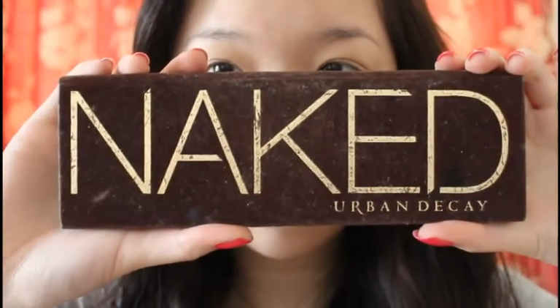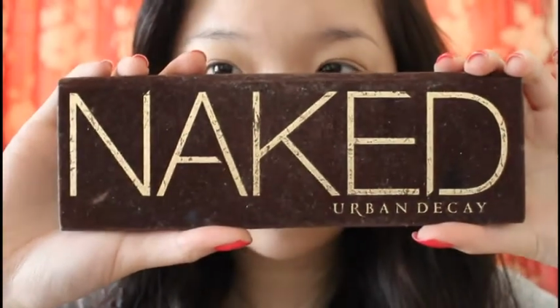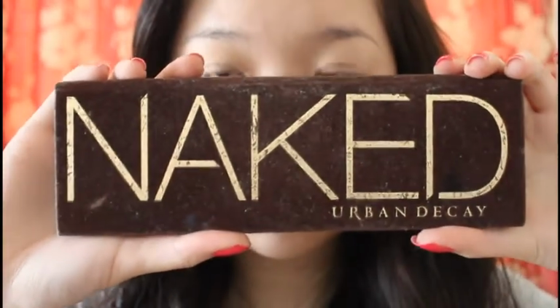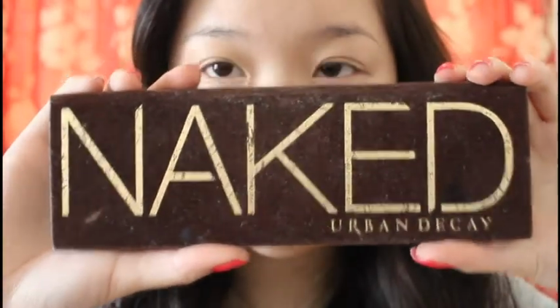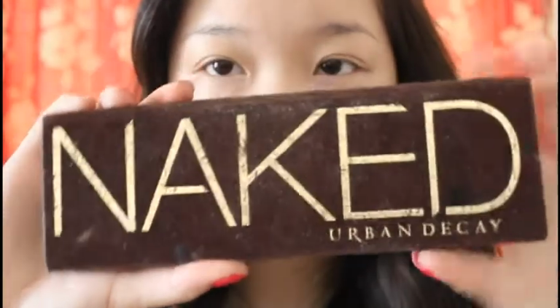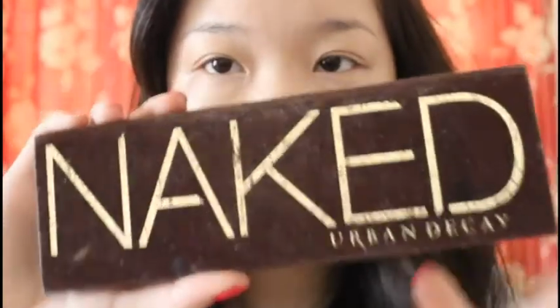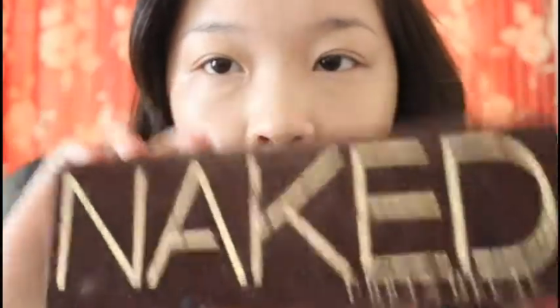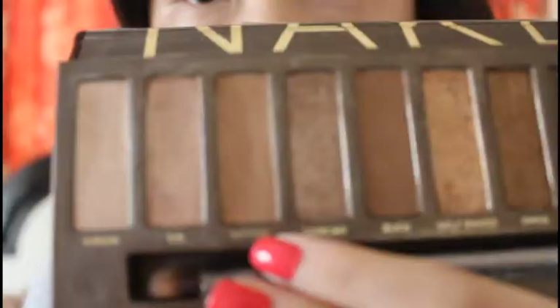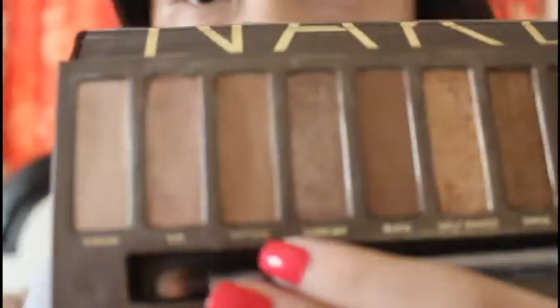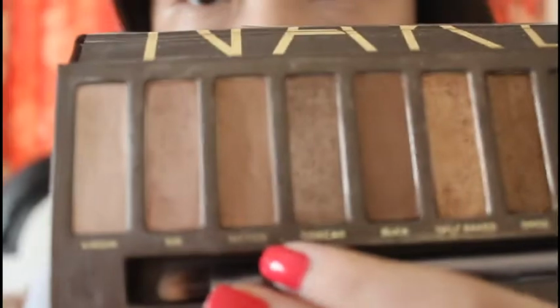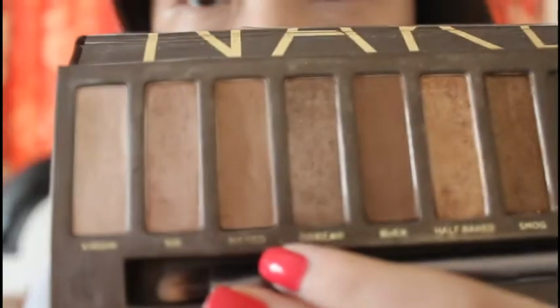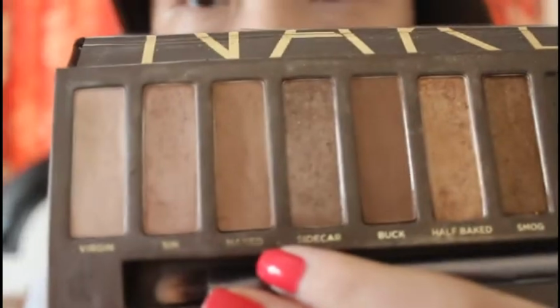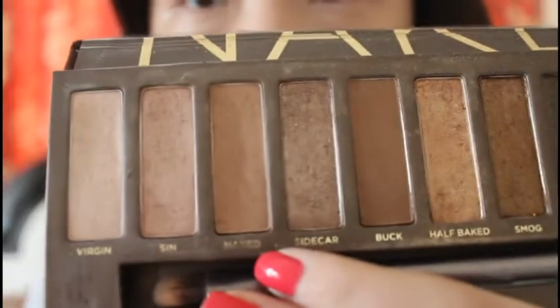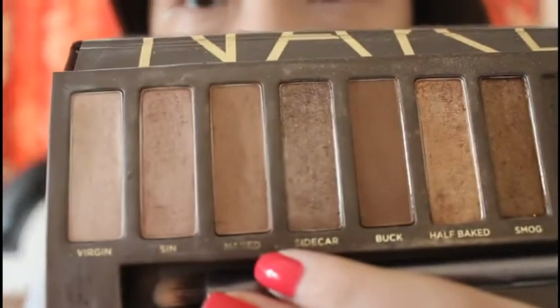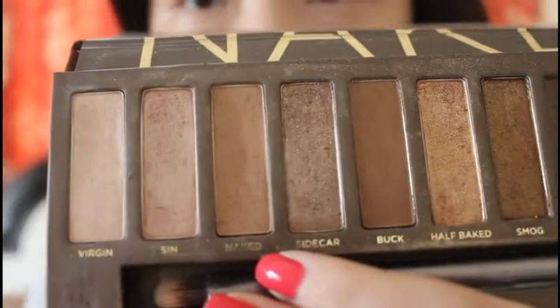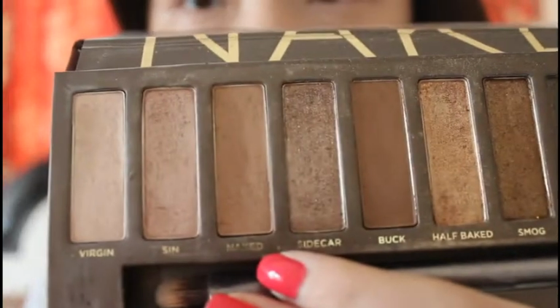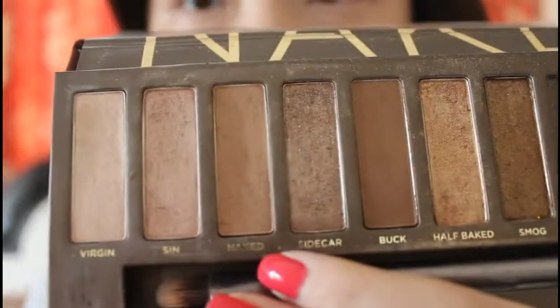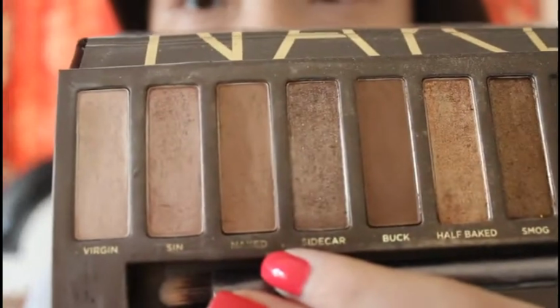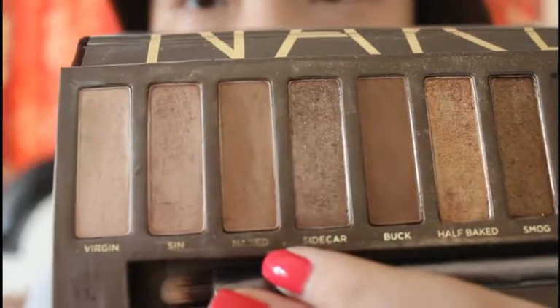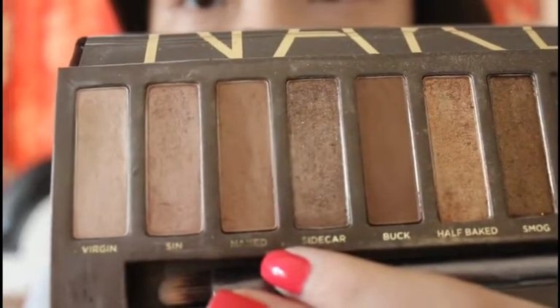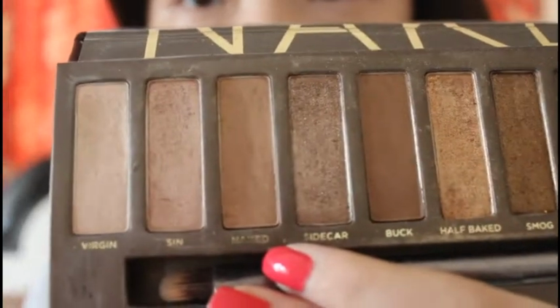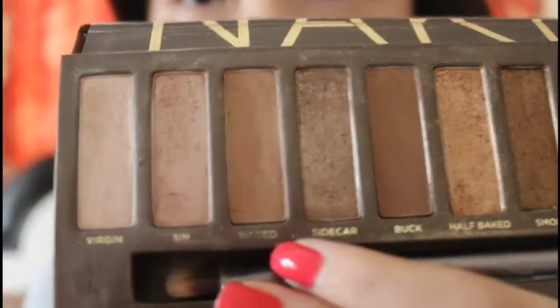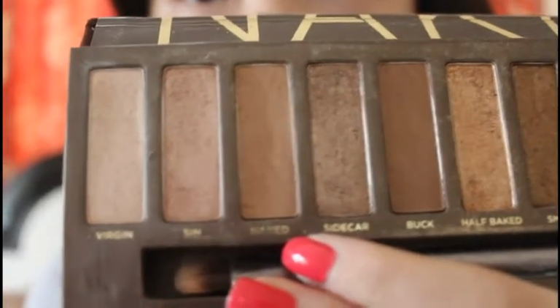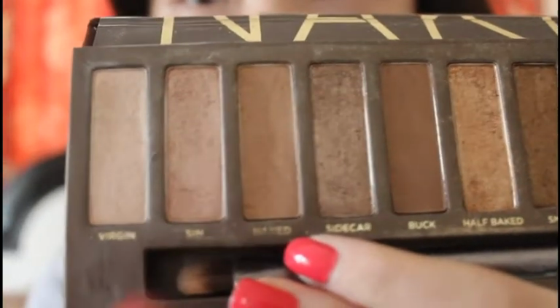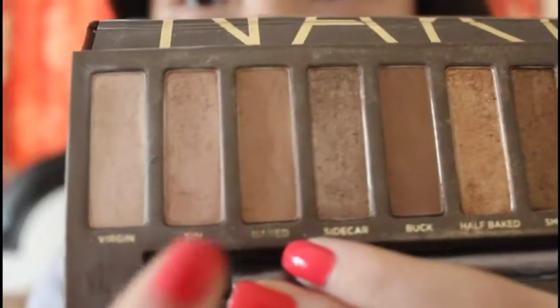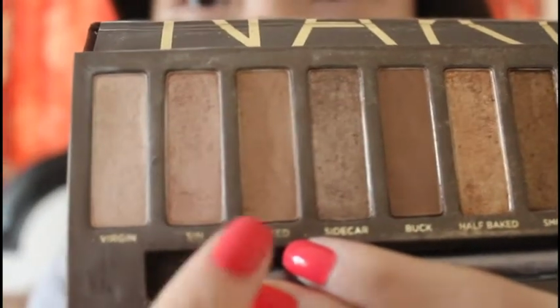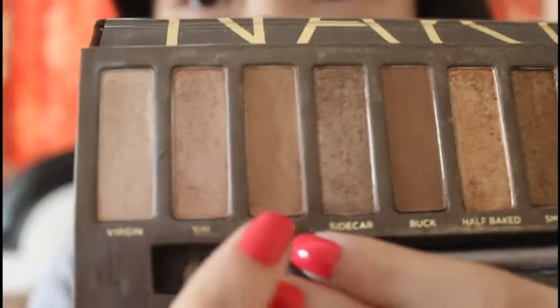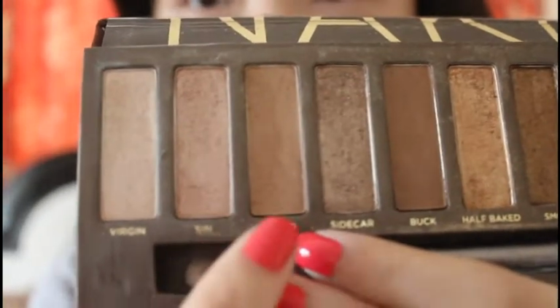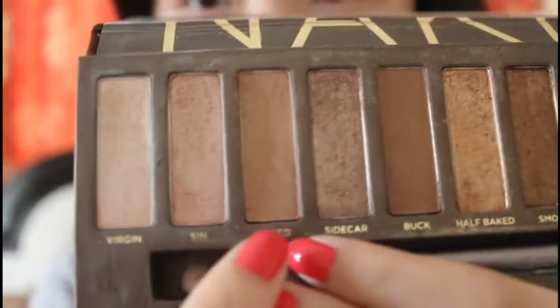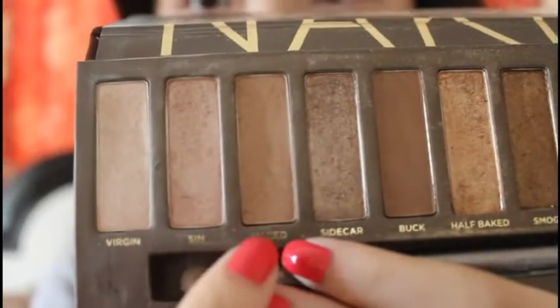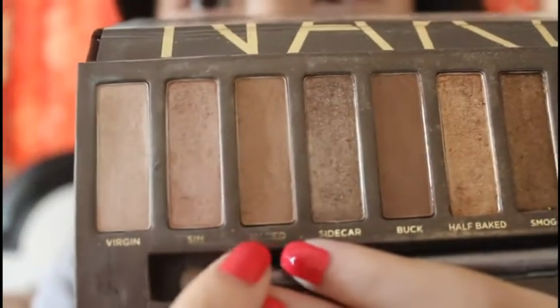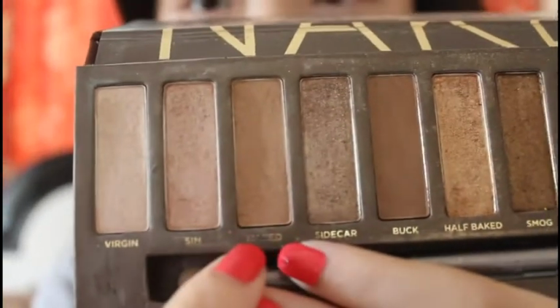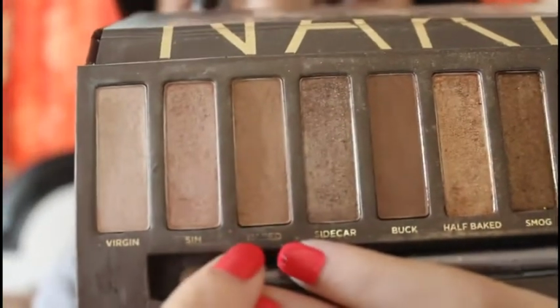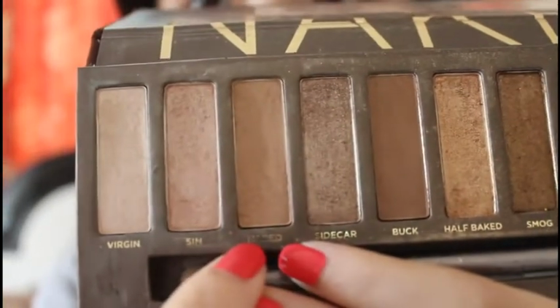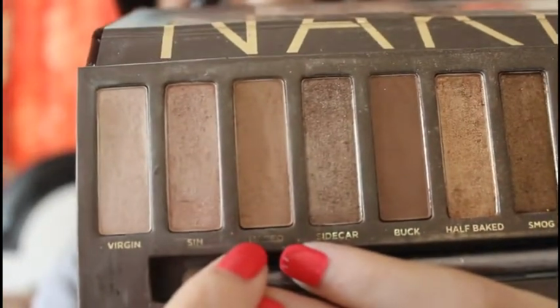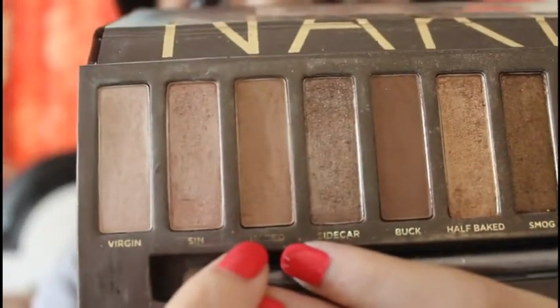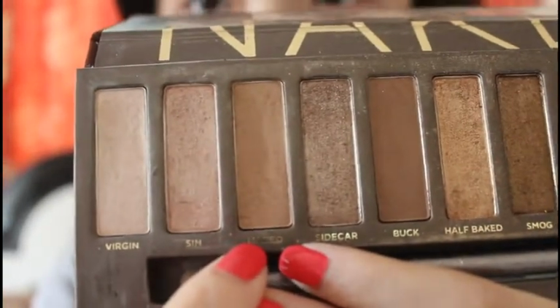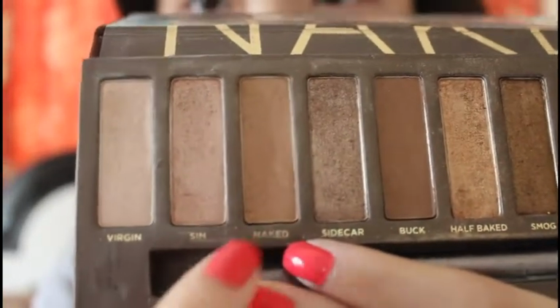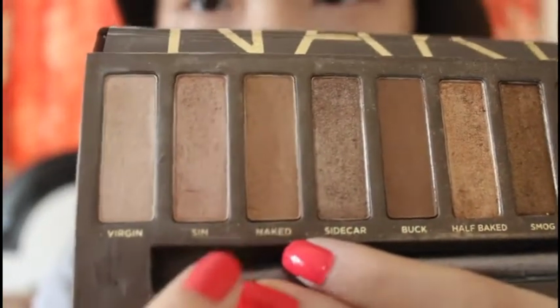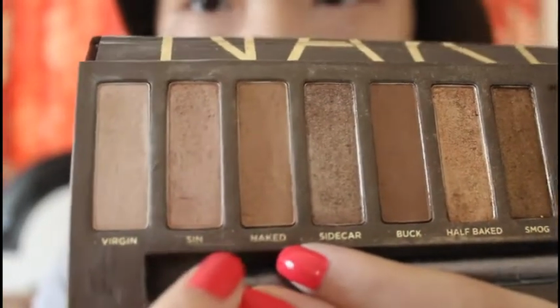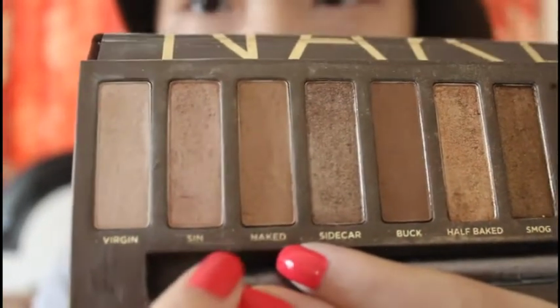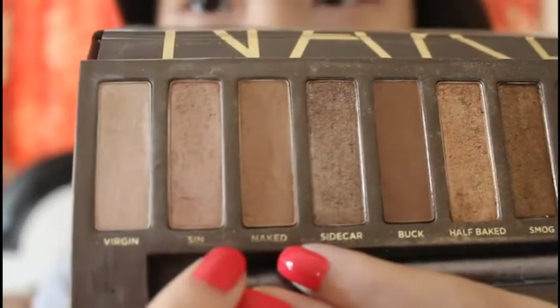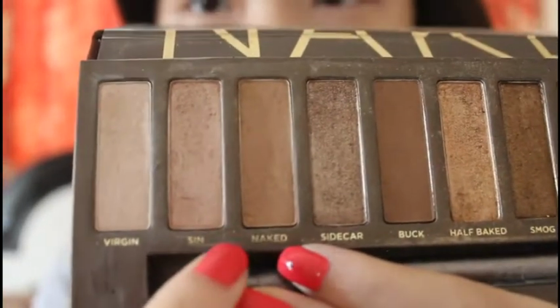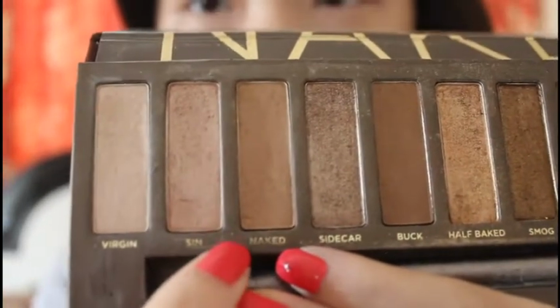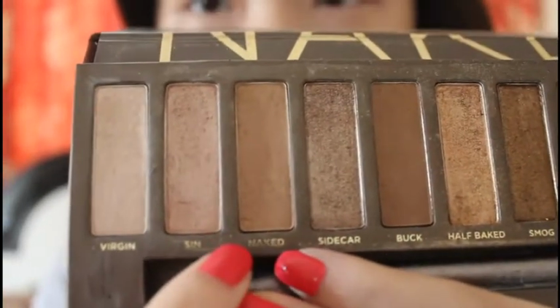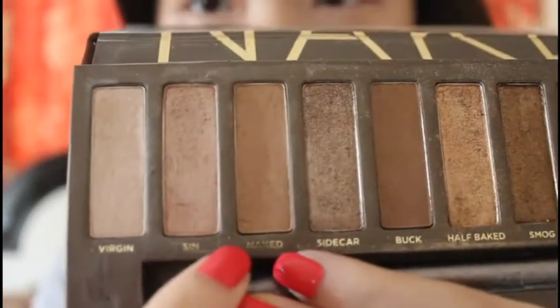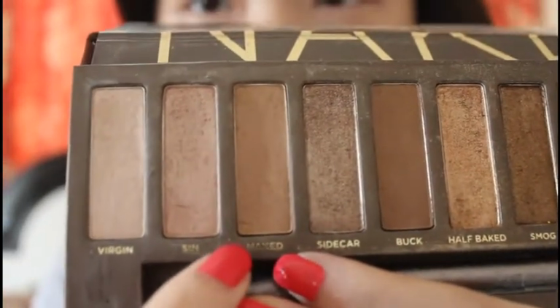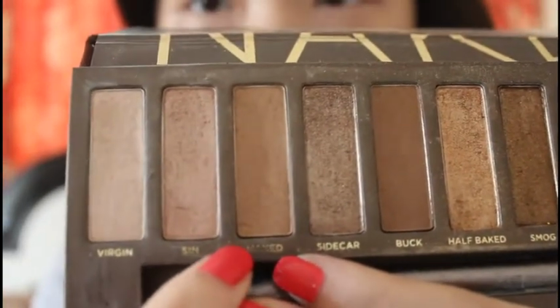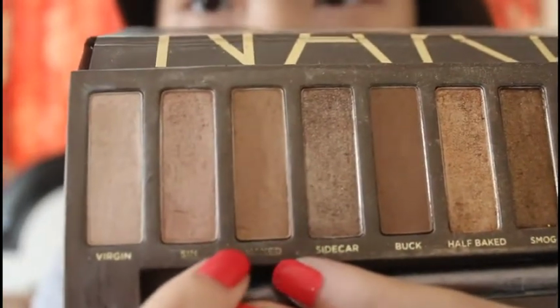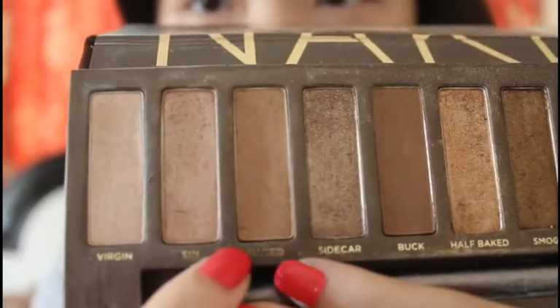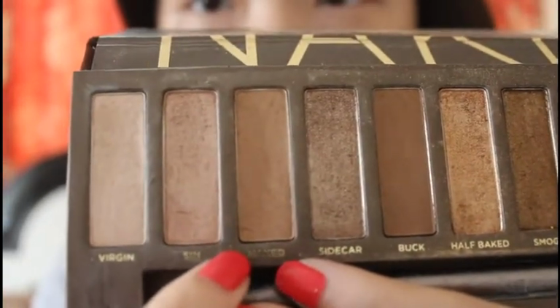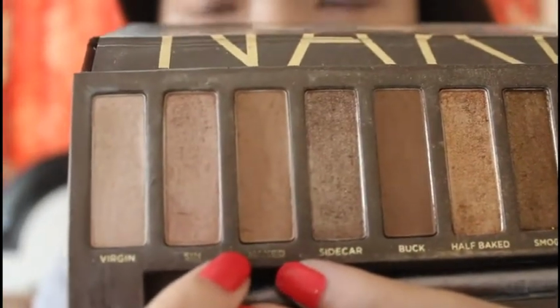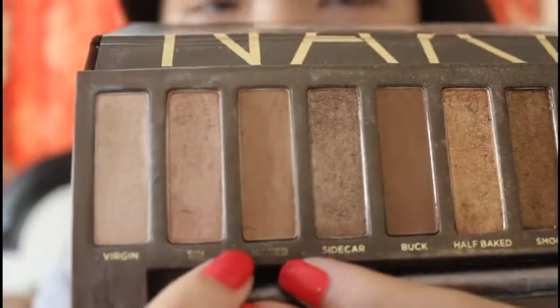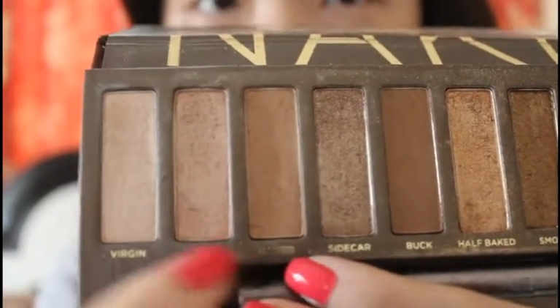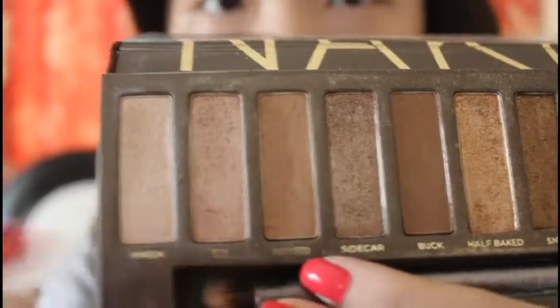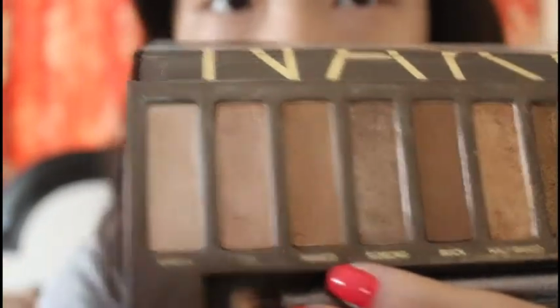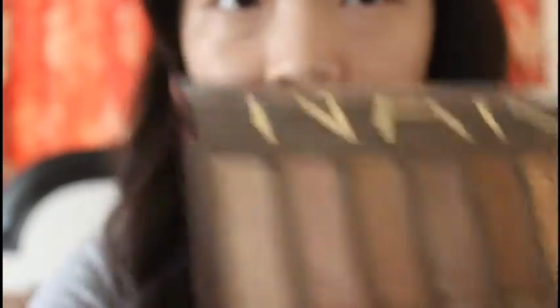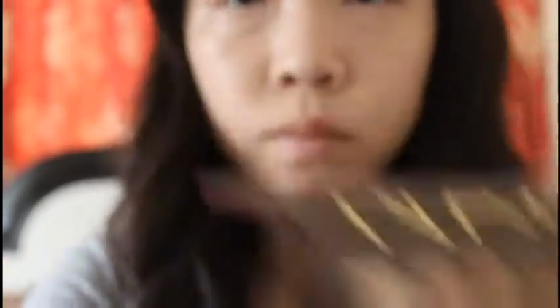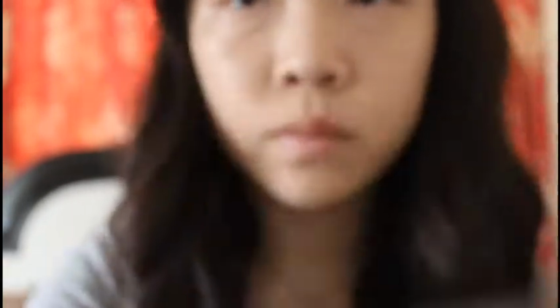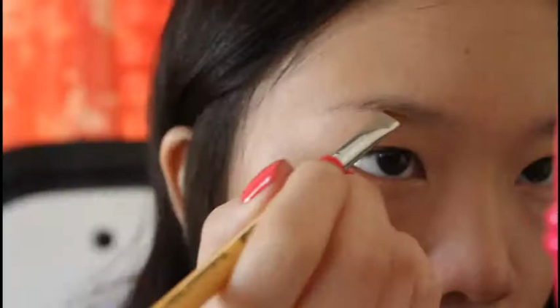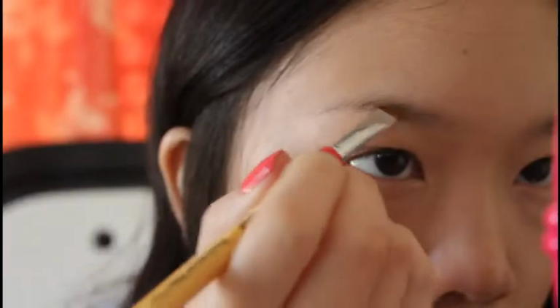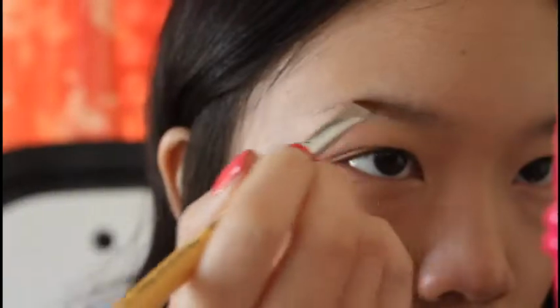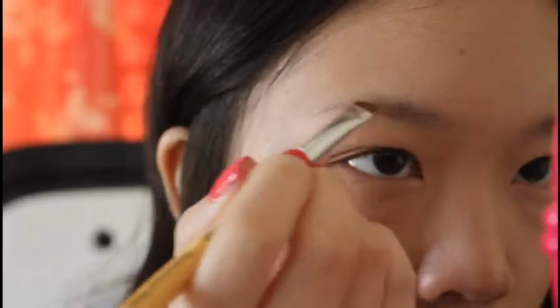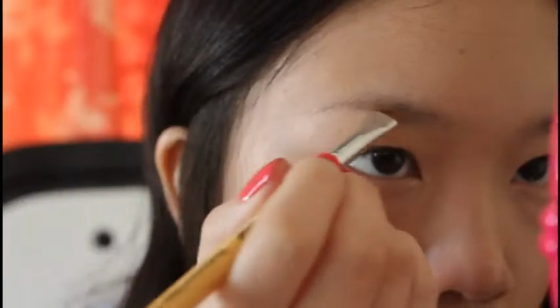Now I'm just using my Urban Decay Naked Palette with a color called Naked and I'm going to fill in my brow with my angle brush.